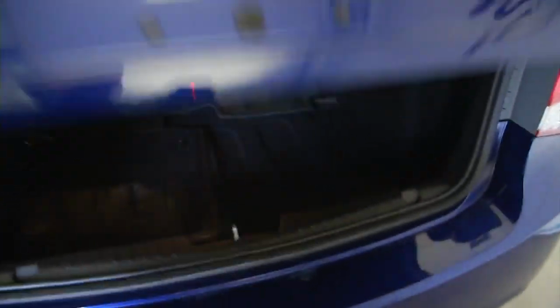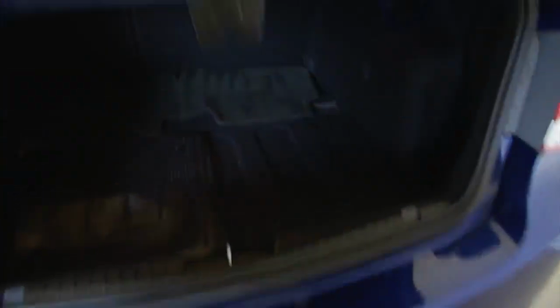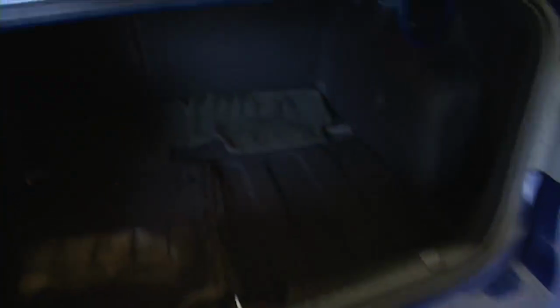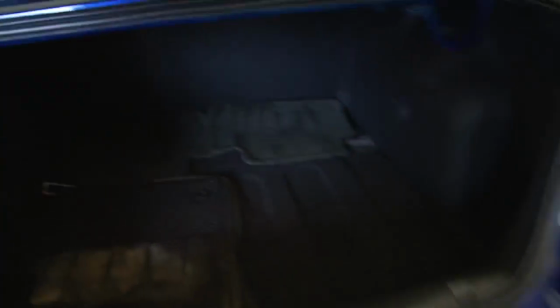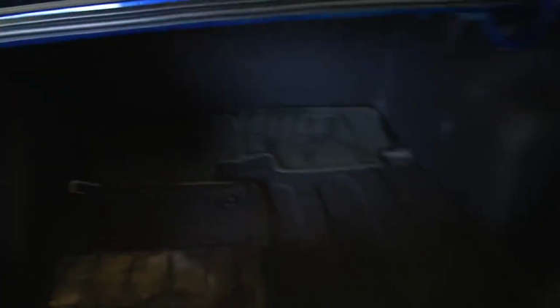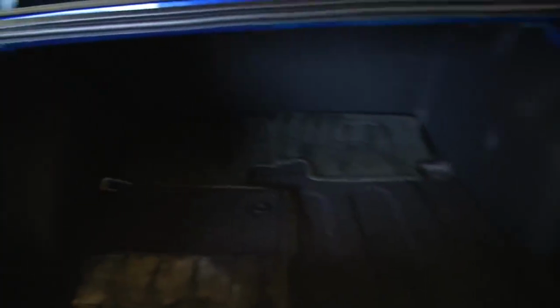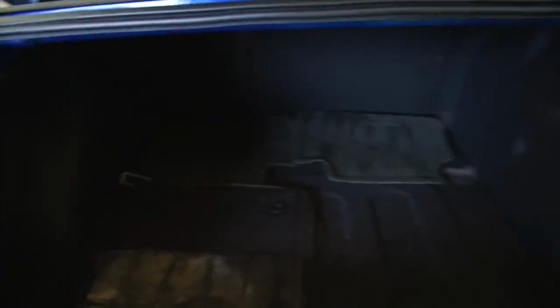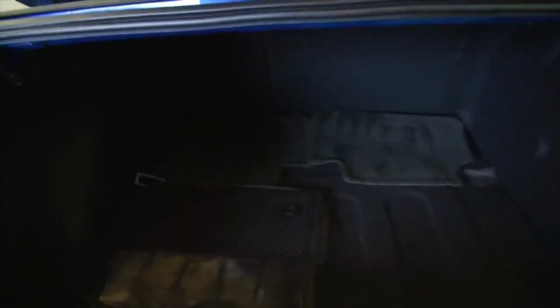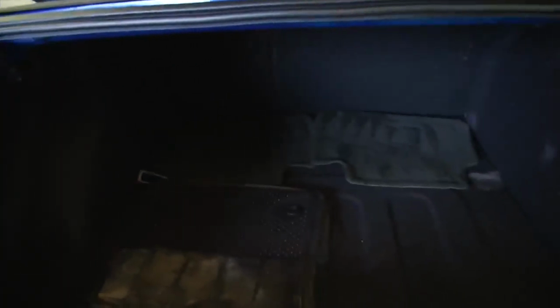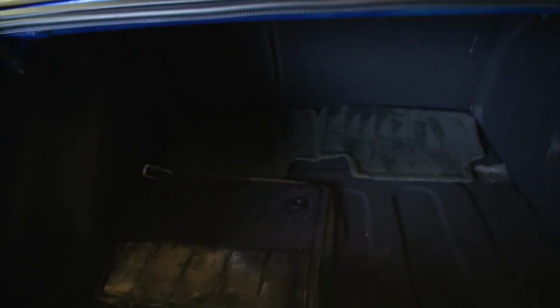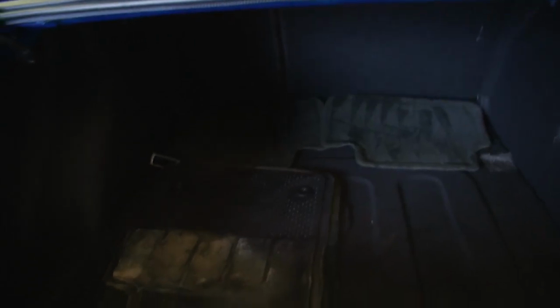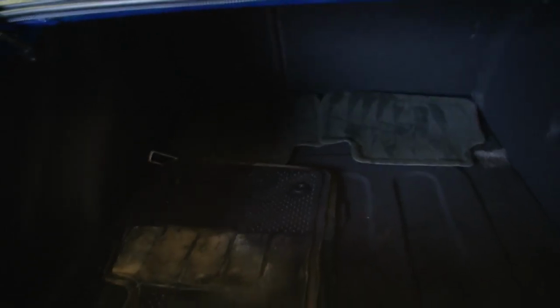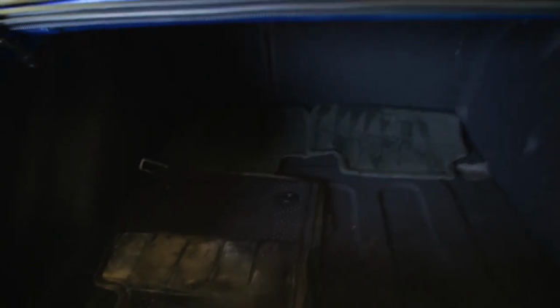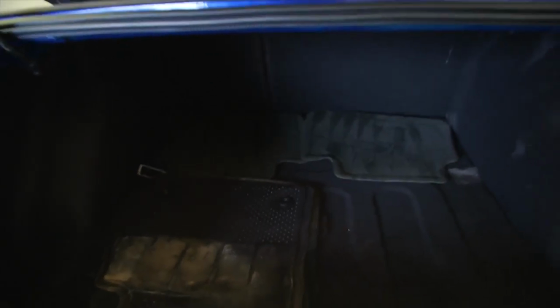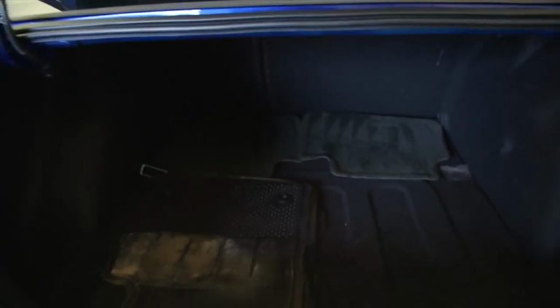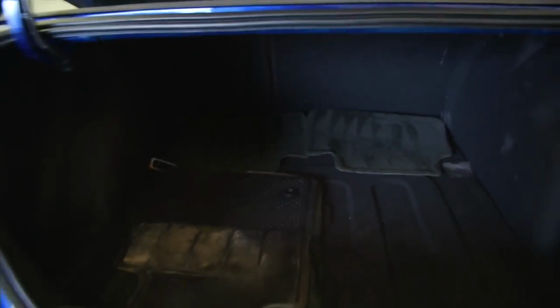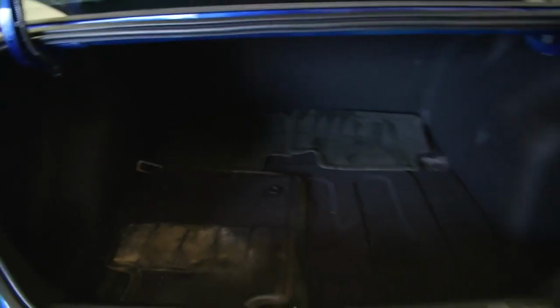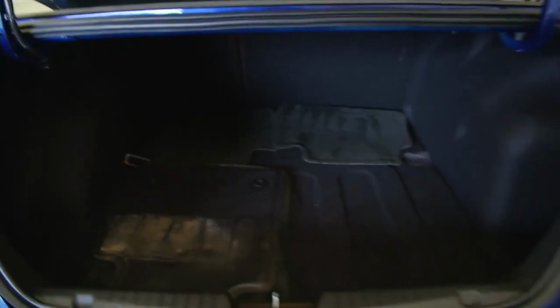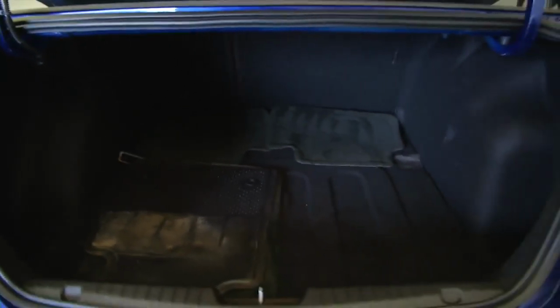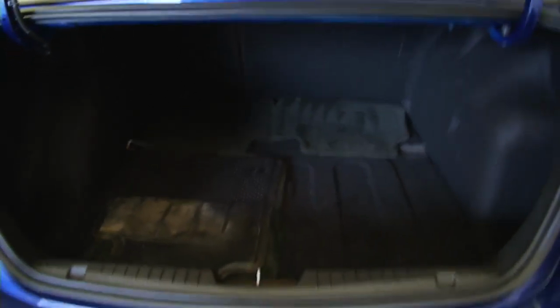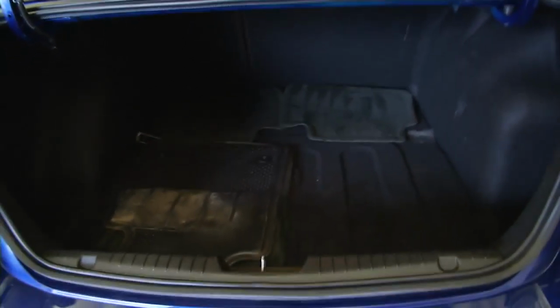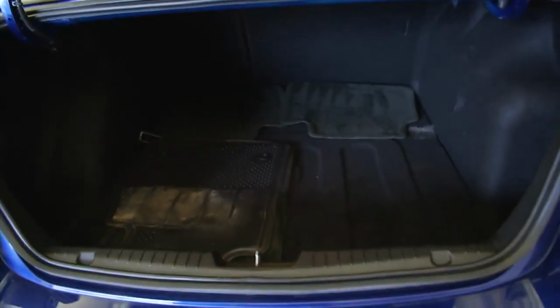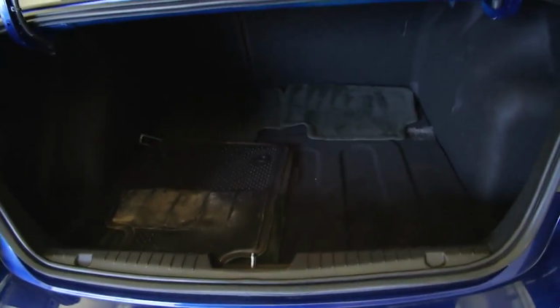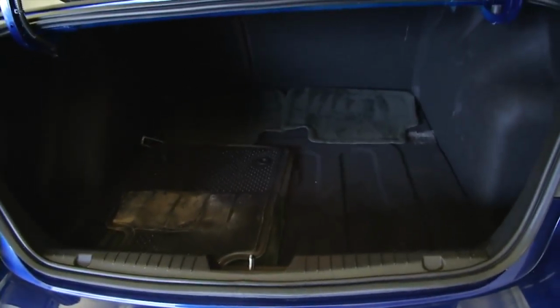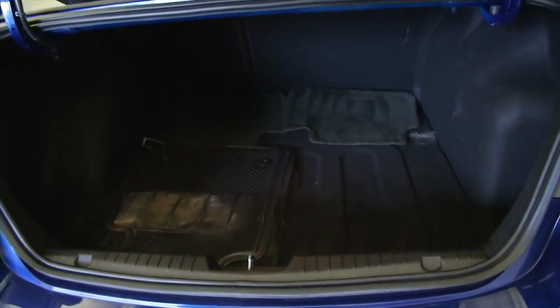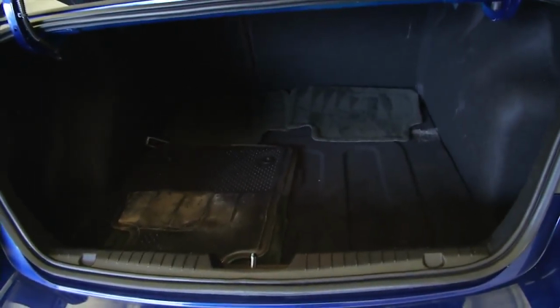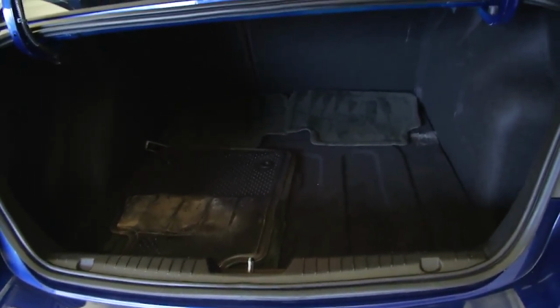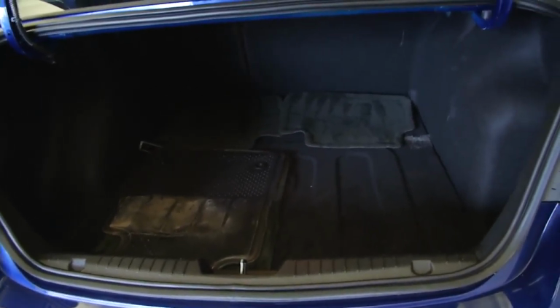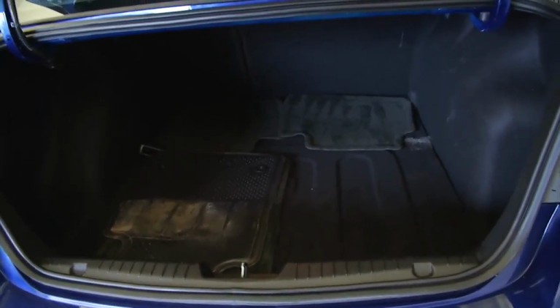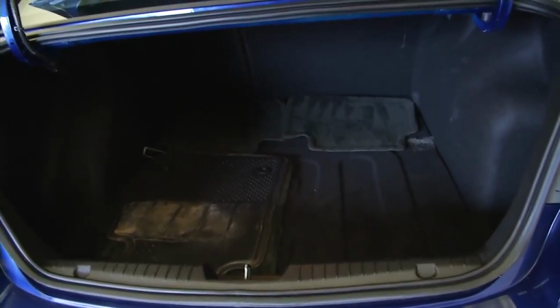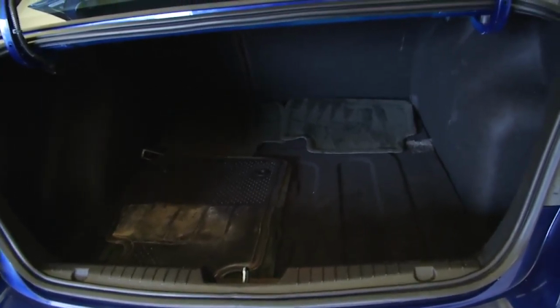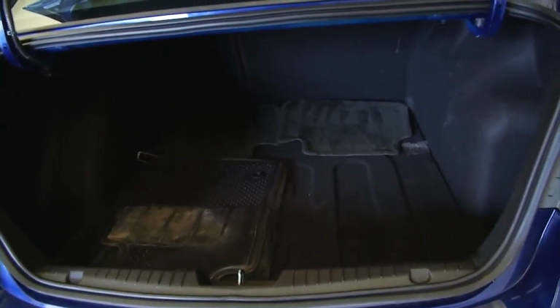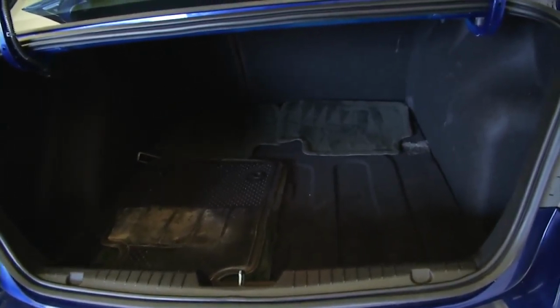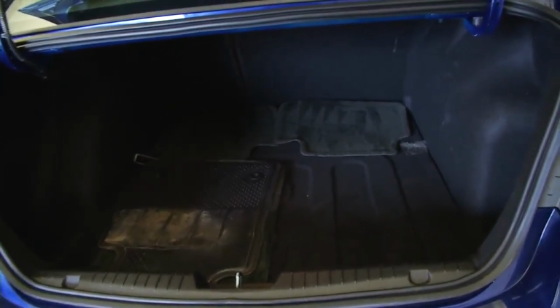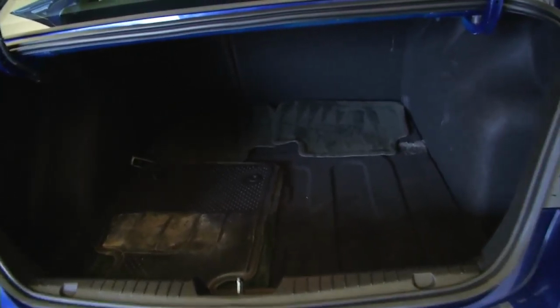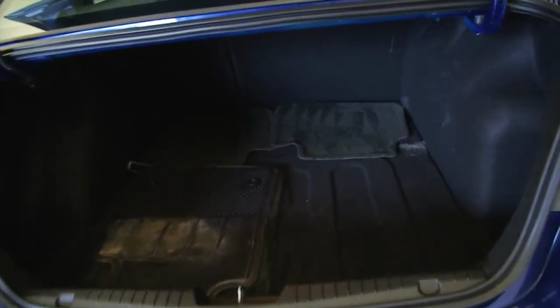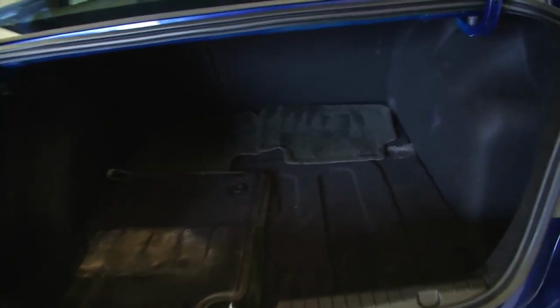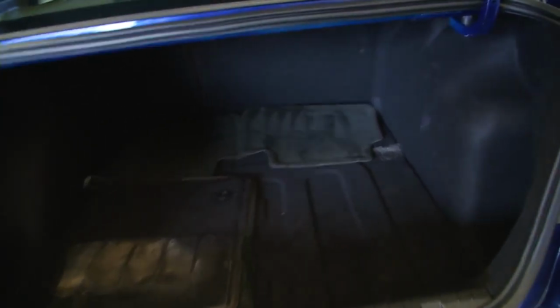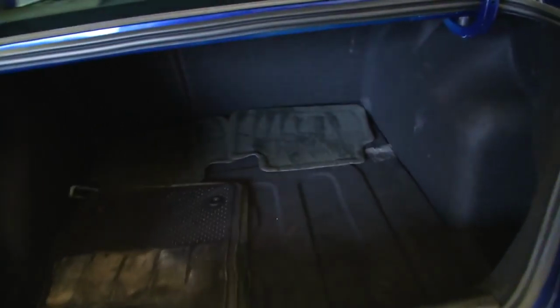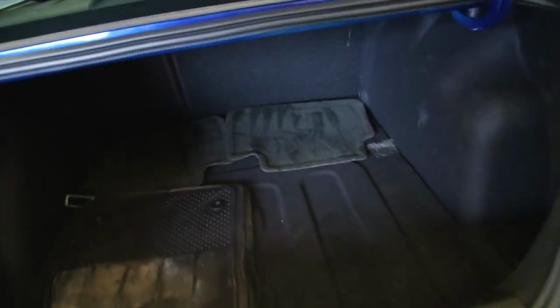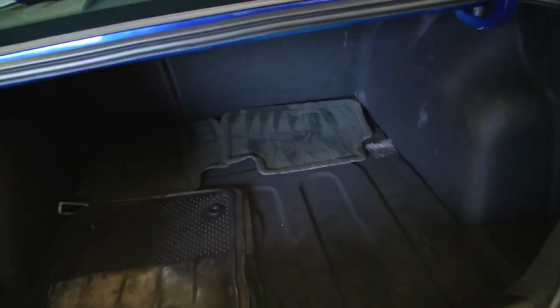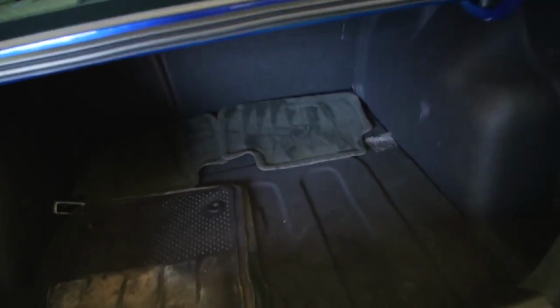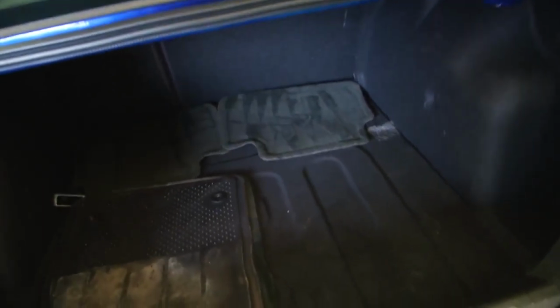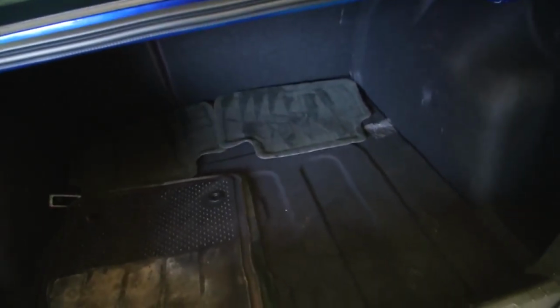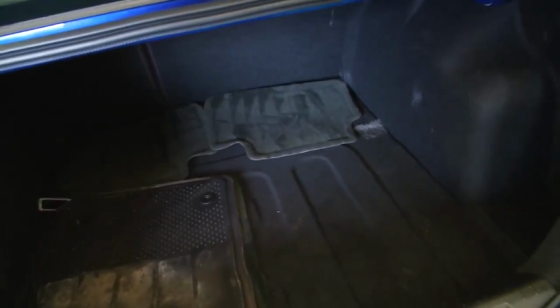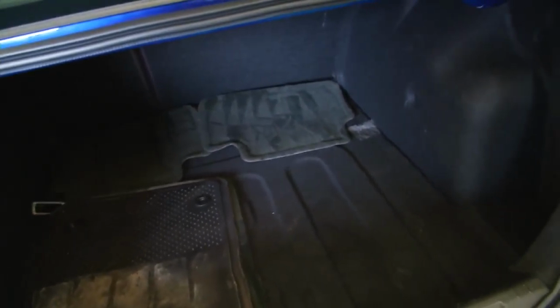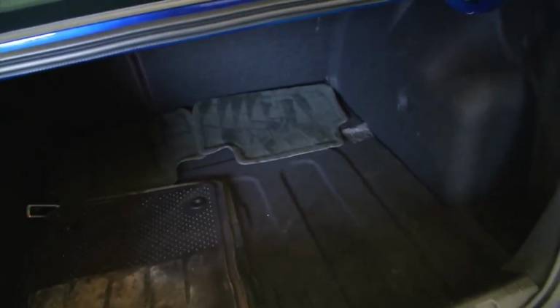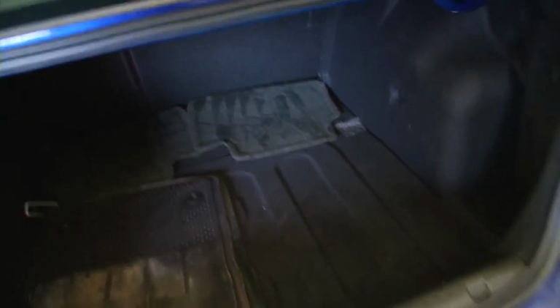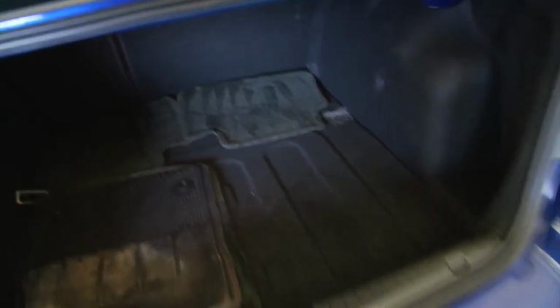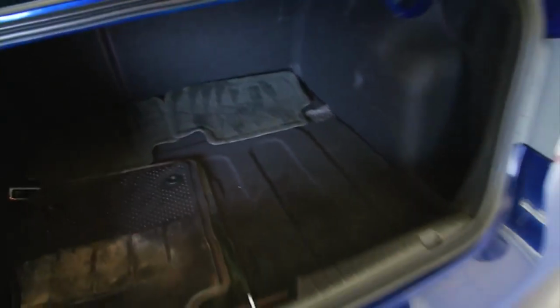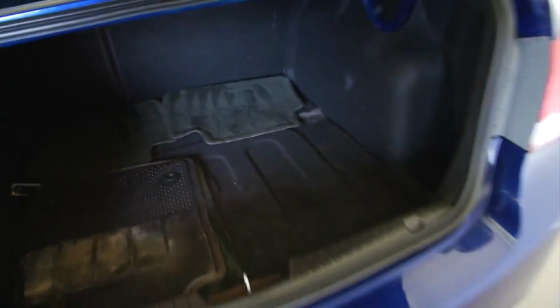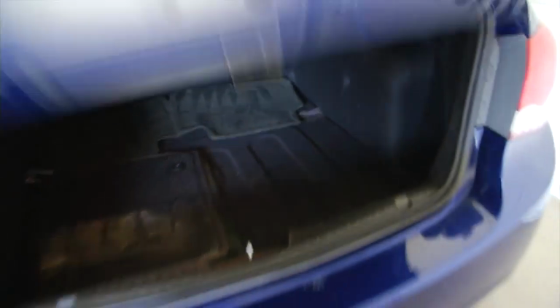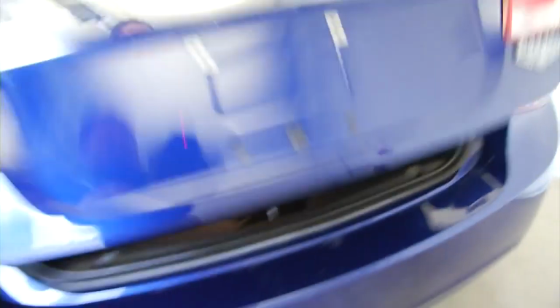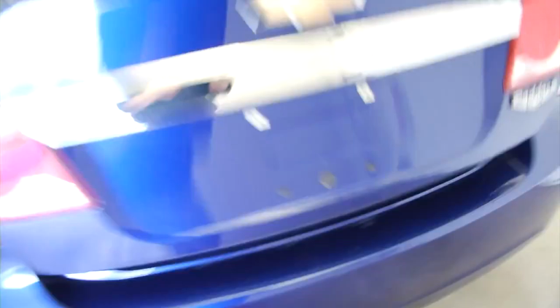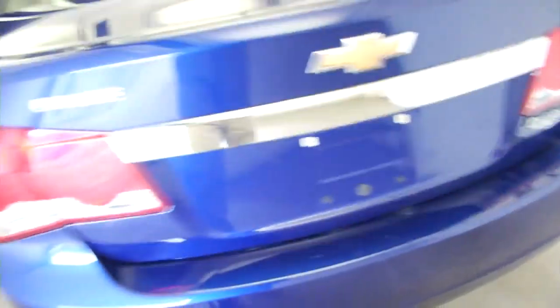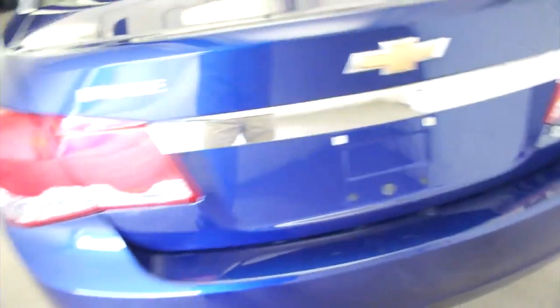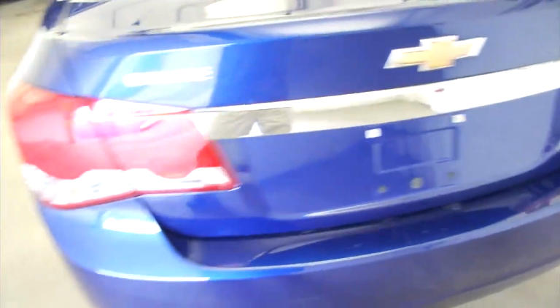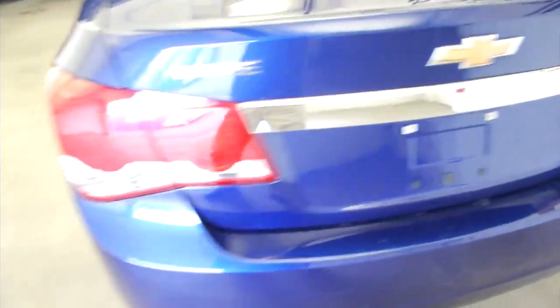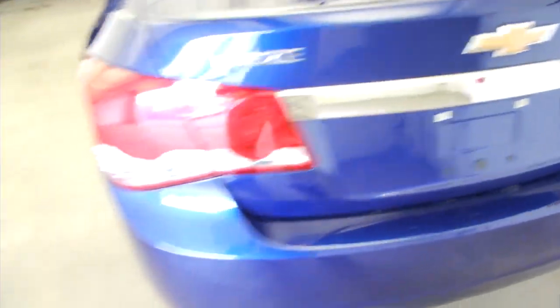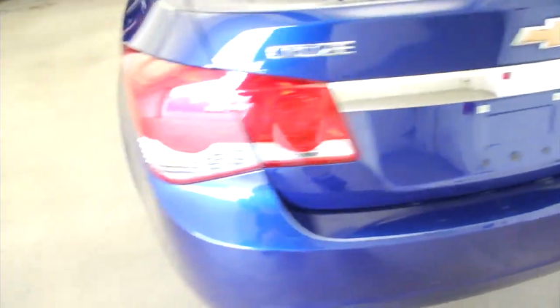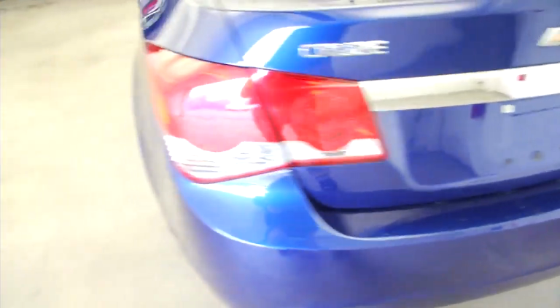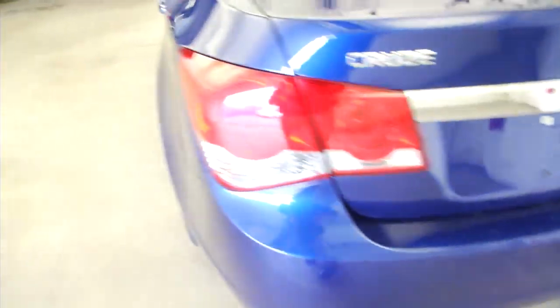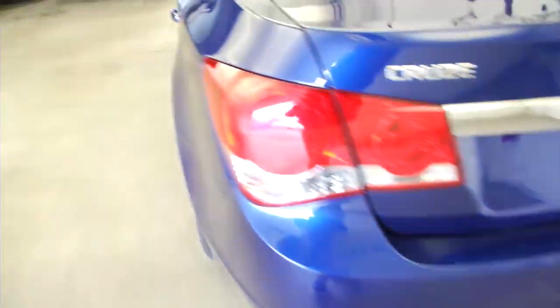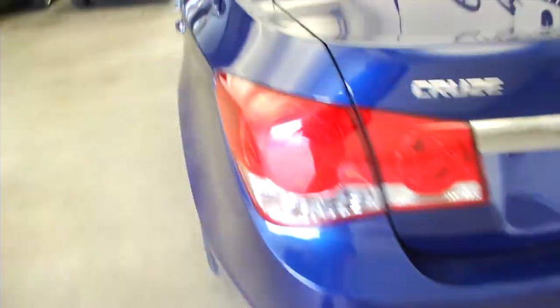In this video walk around we're simply going to start at the back of the vehicle, work our way to the front of the vehicle, and help you see the true condition on this Cruze.